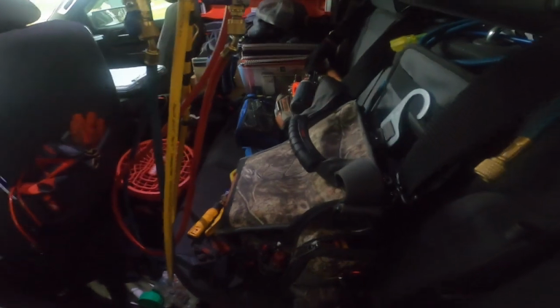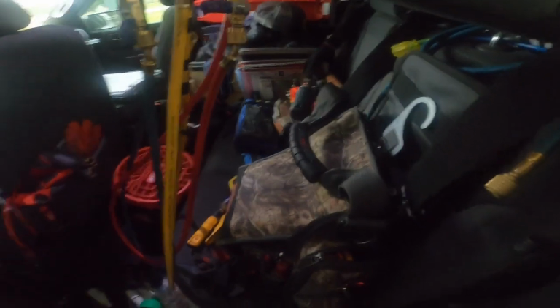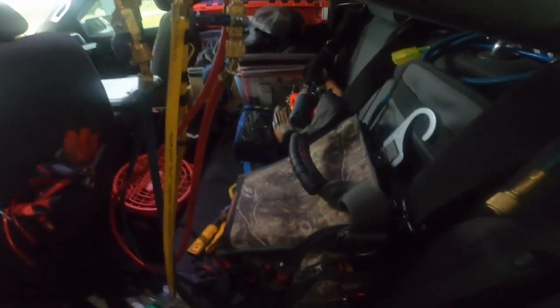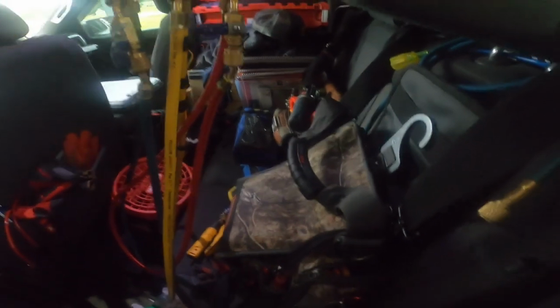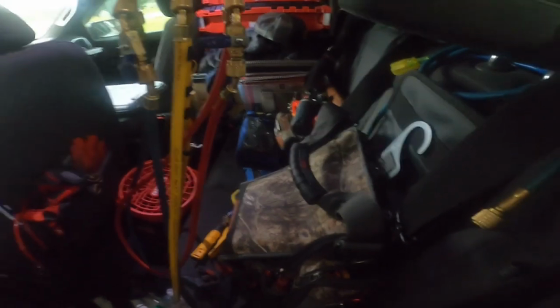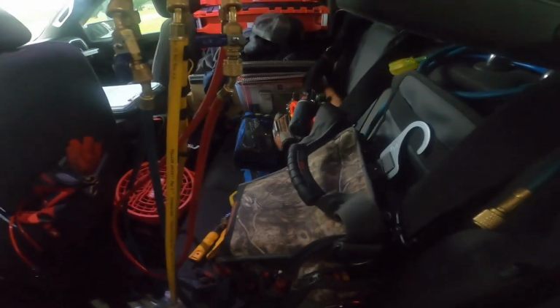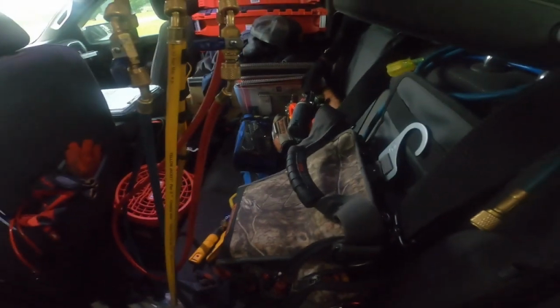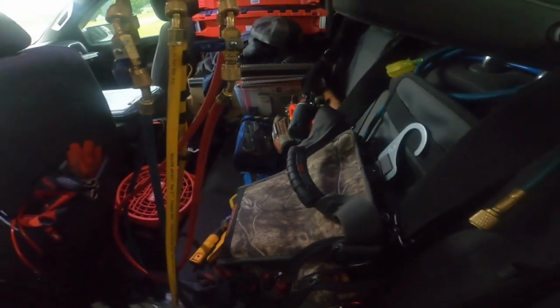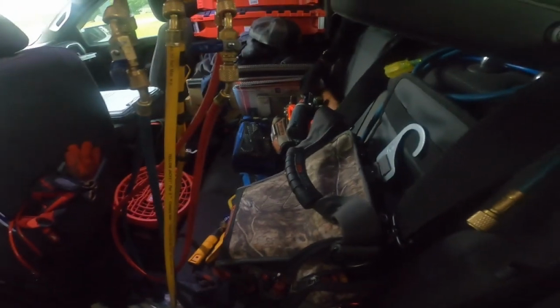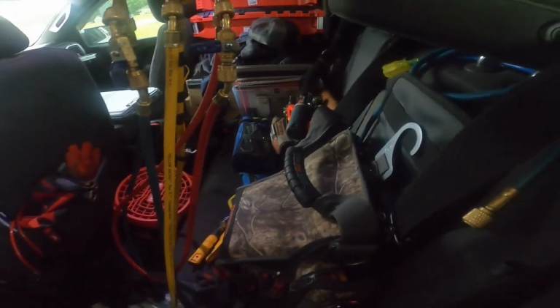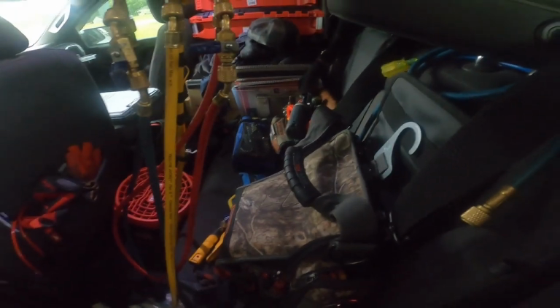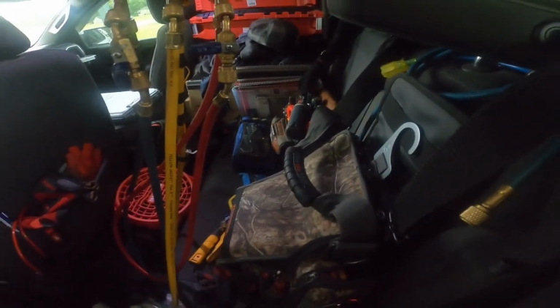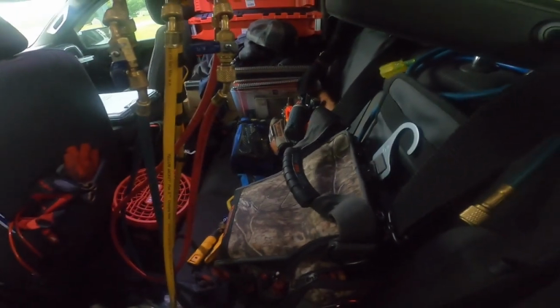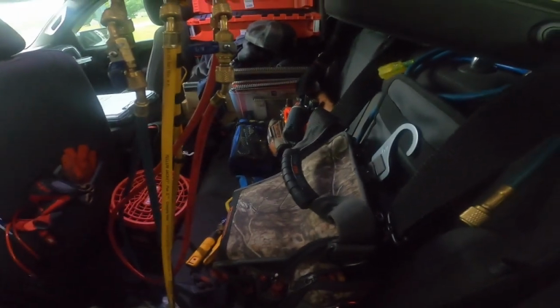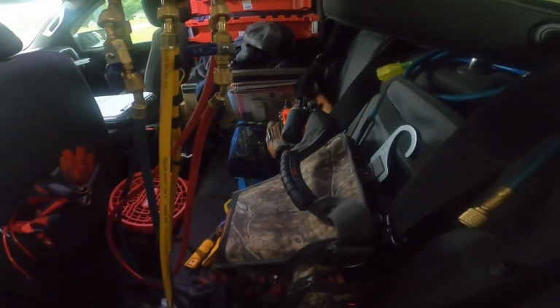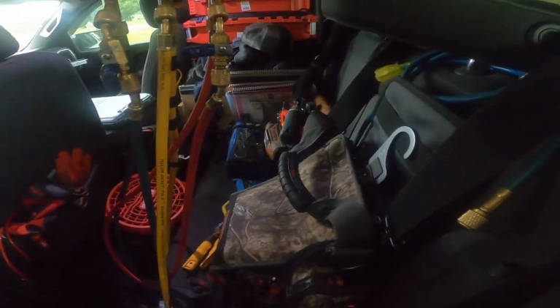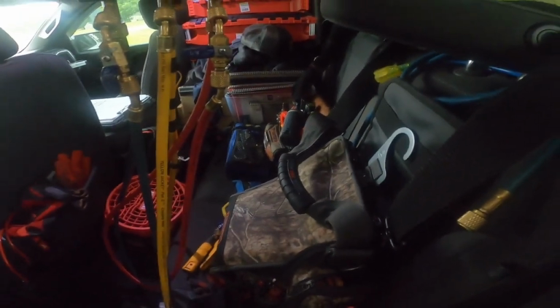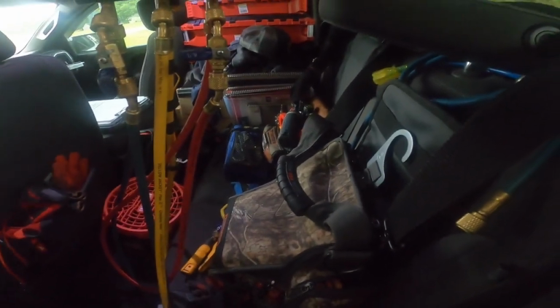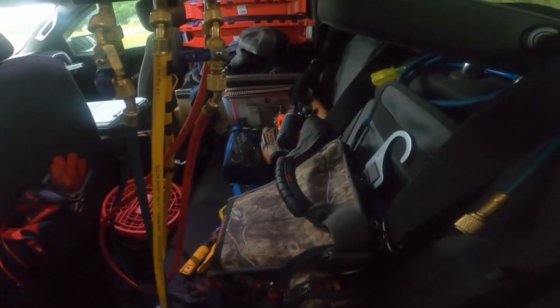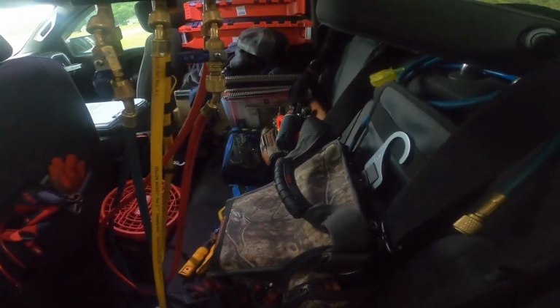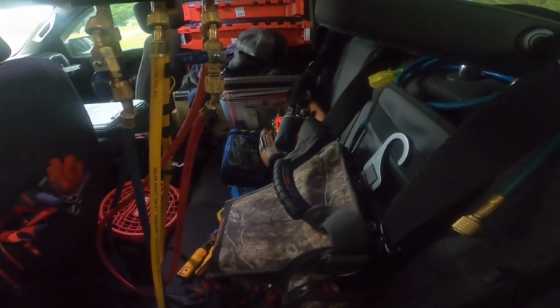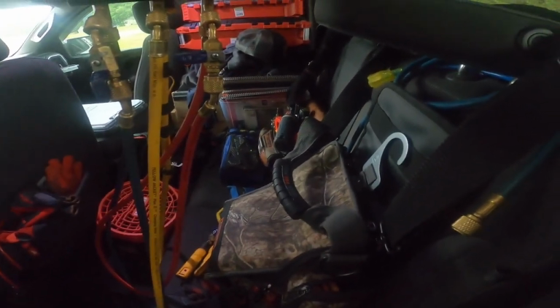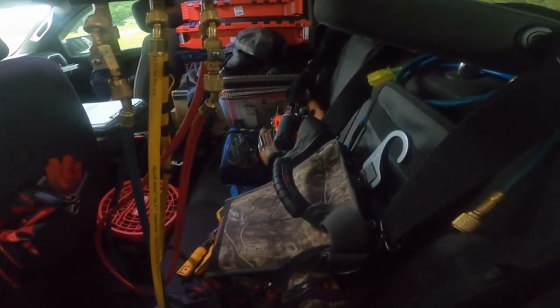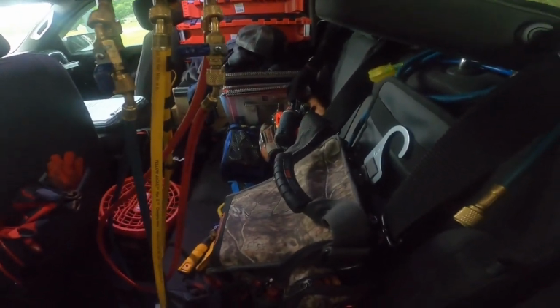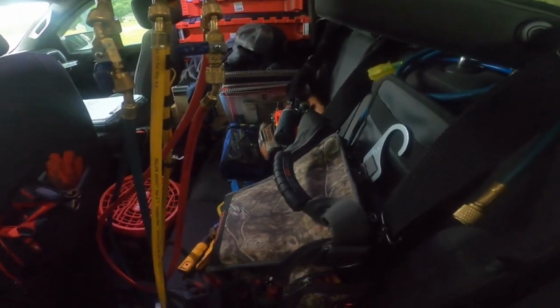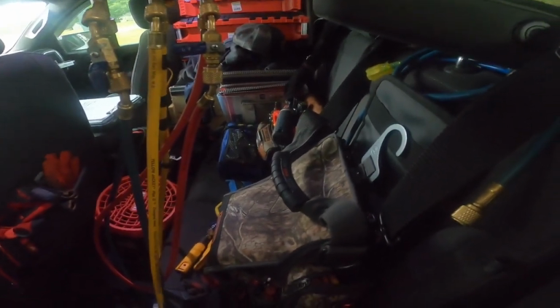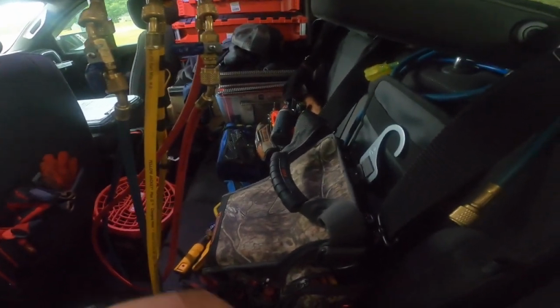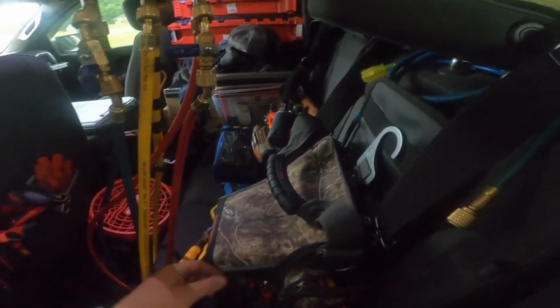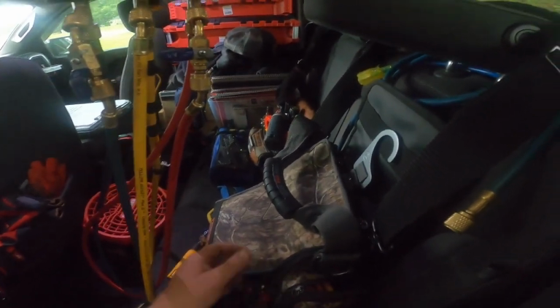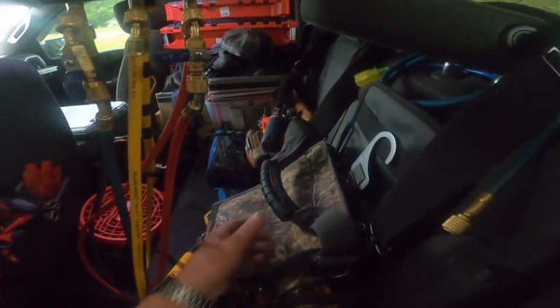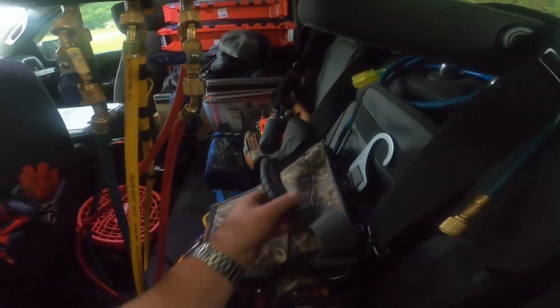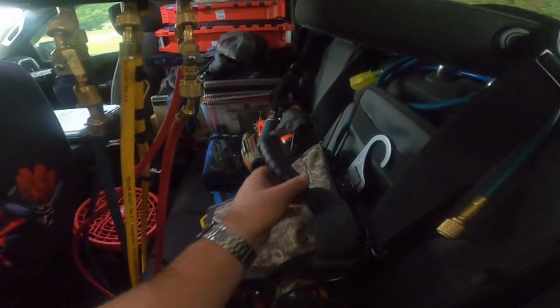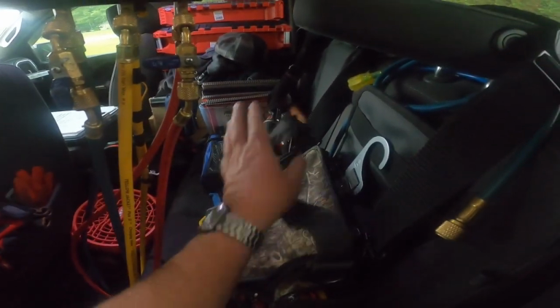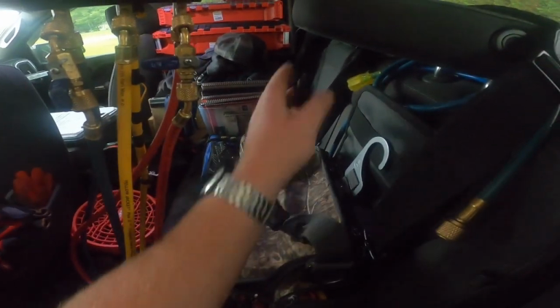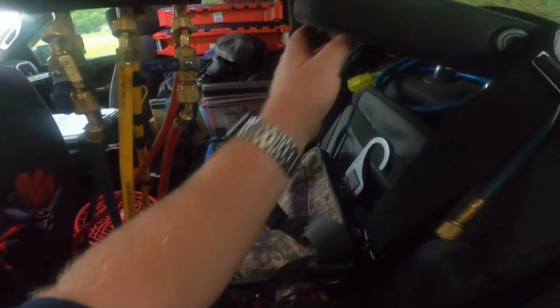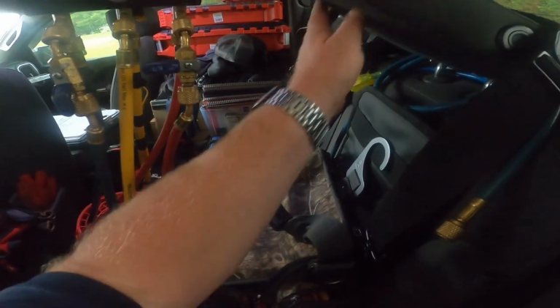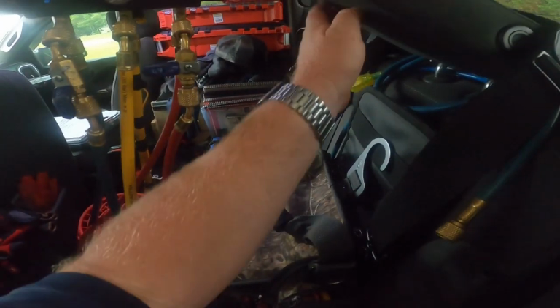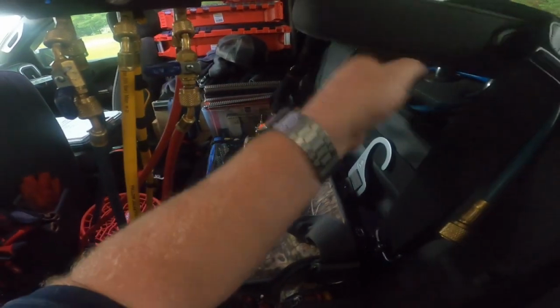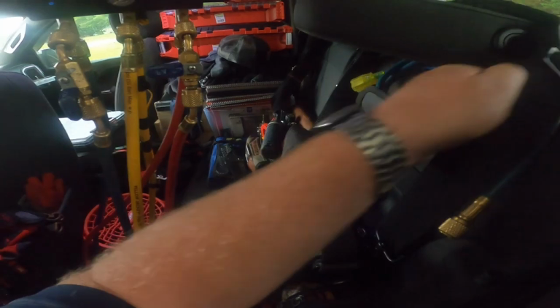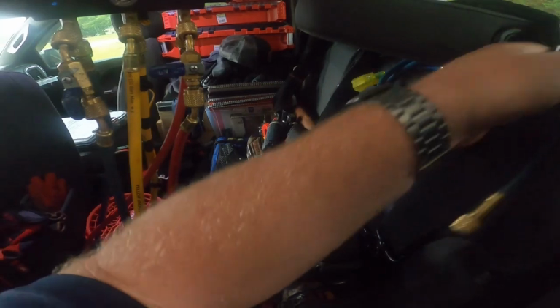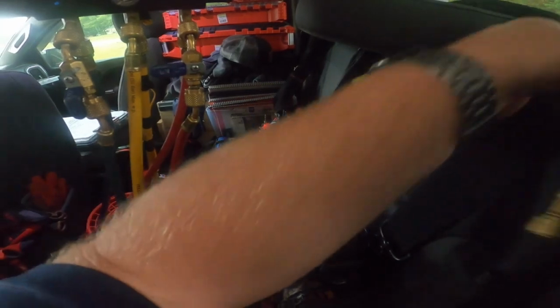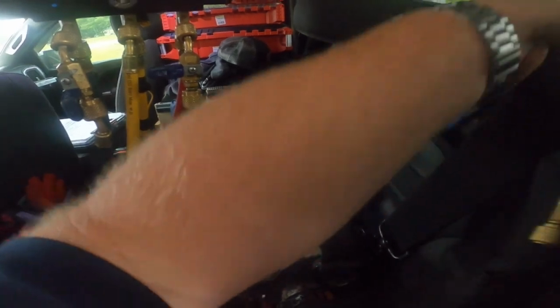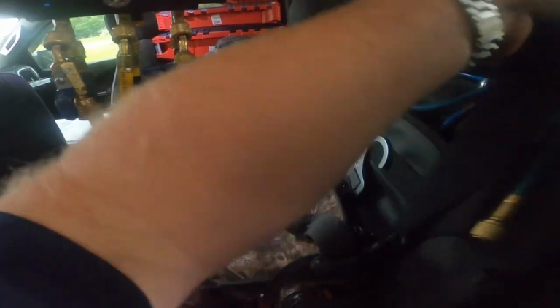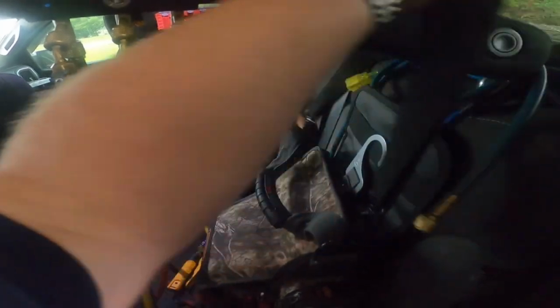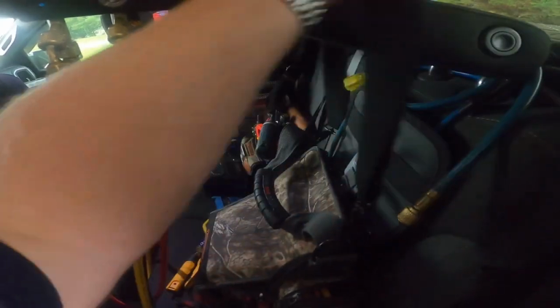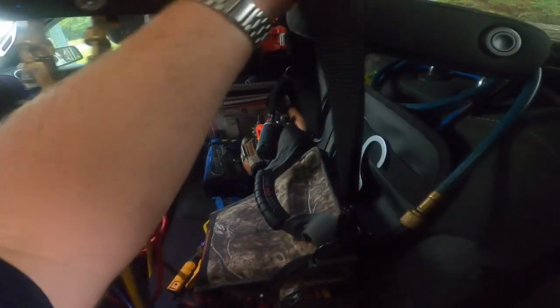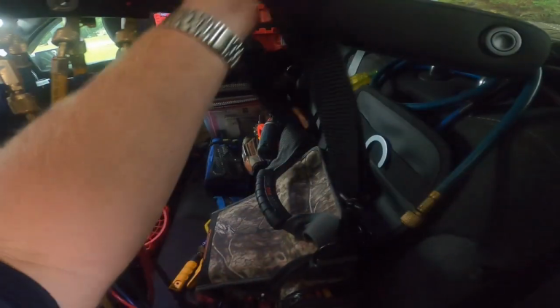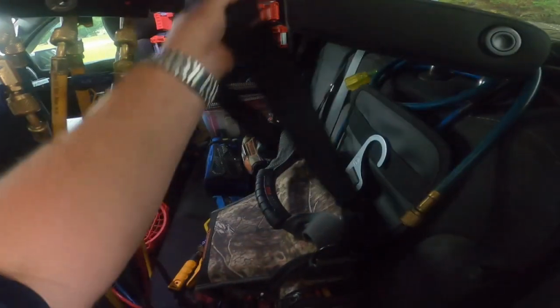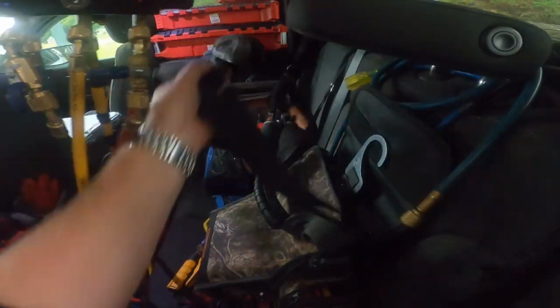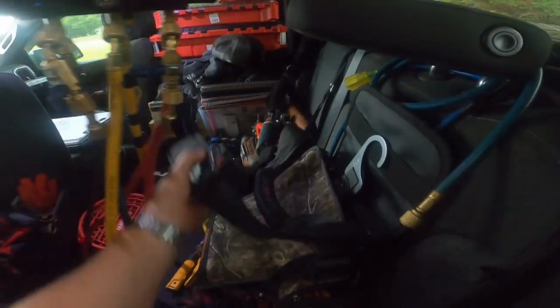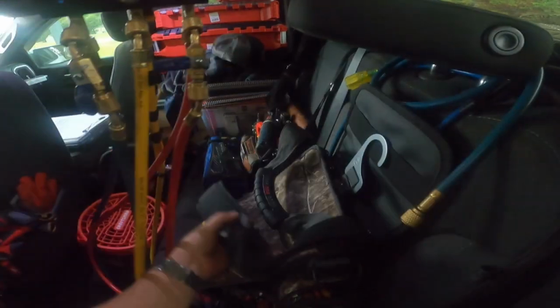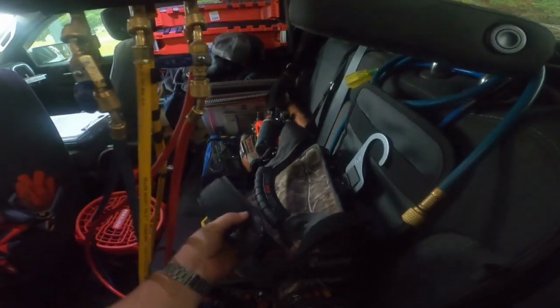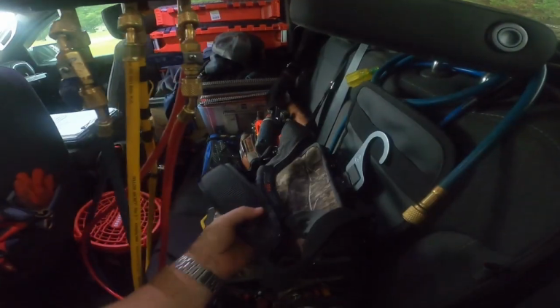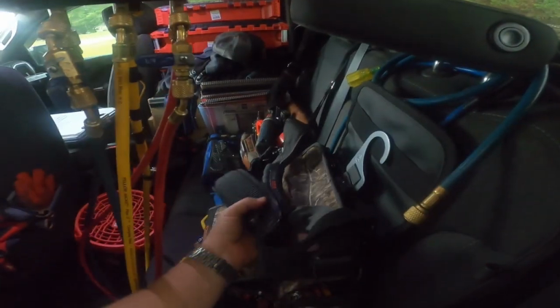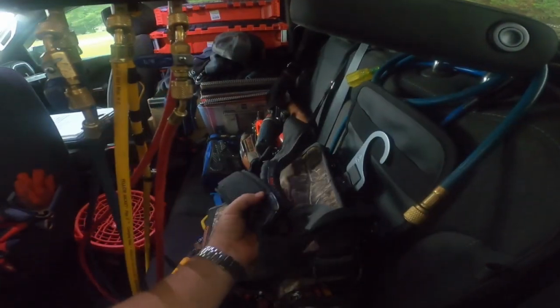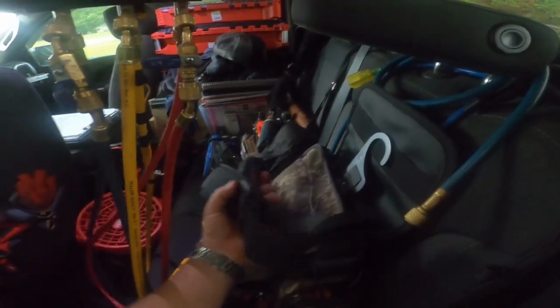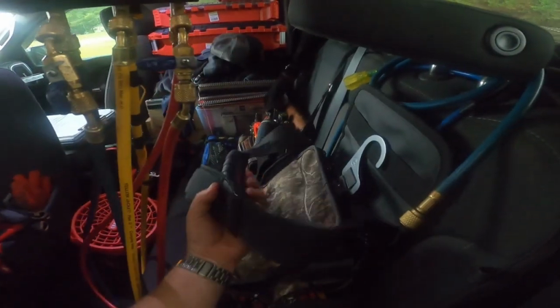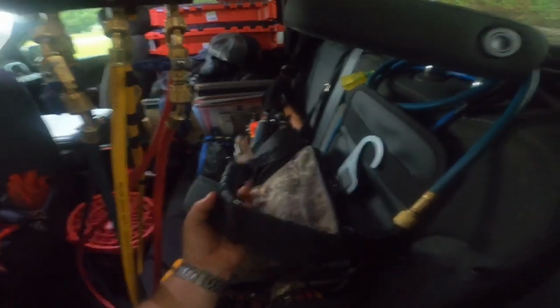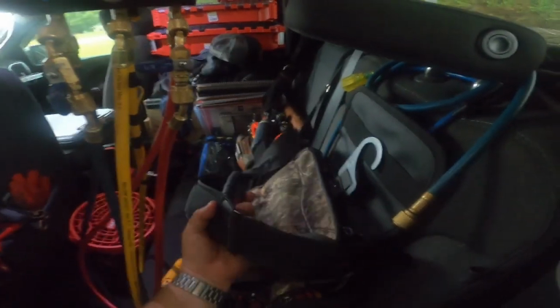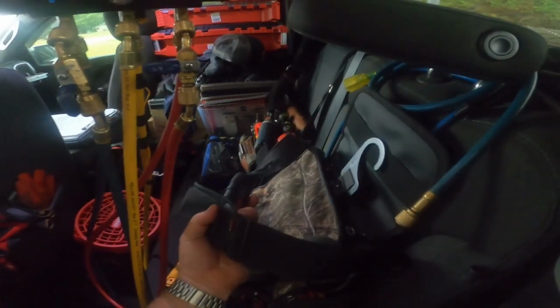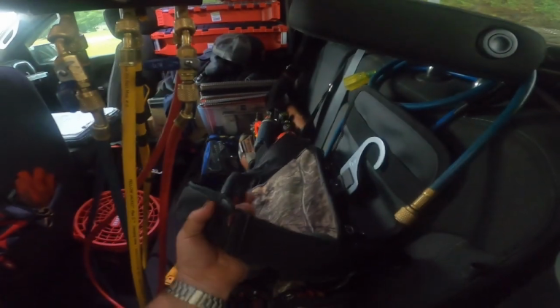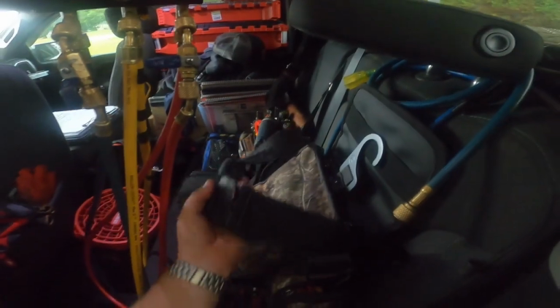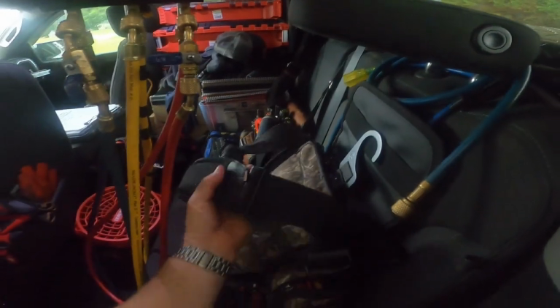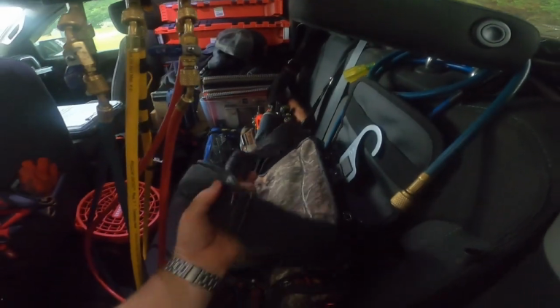Alright guys, we've got a train unit having some issues, so let's go check it out and see what the problem is.